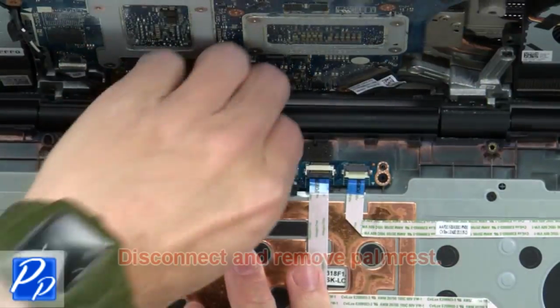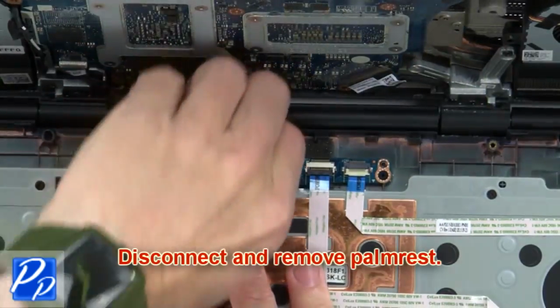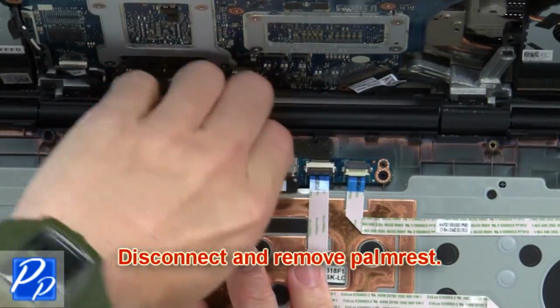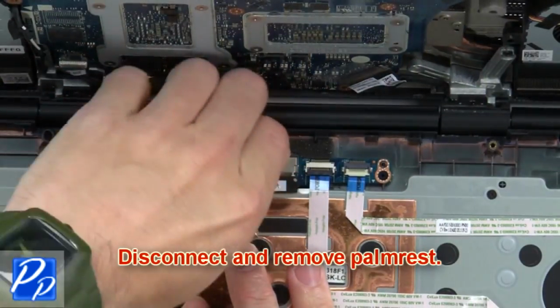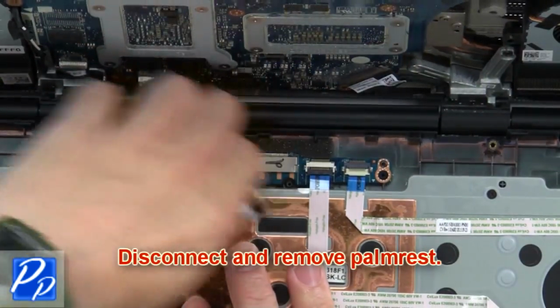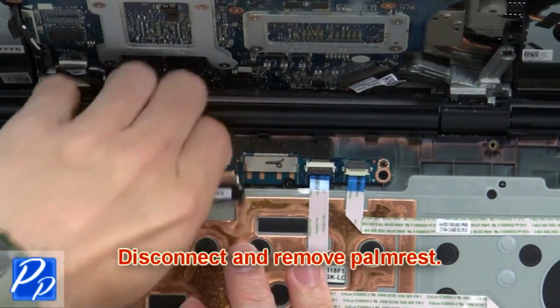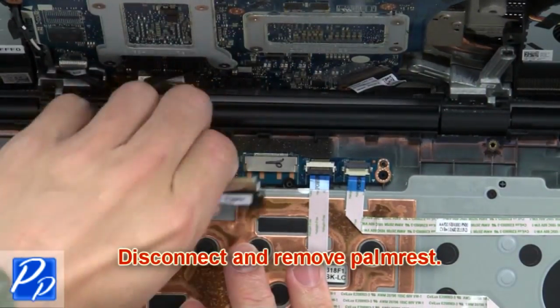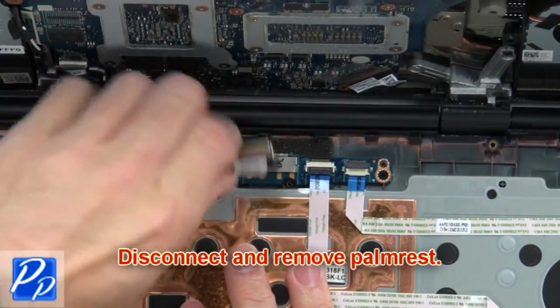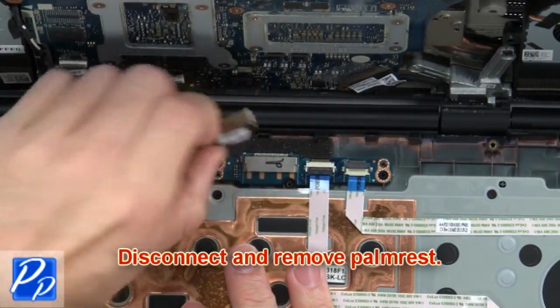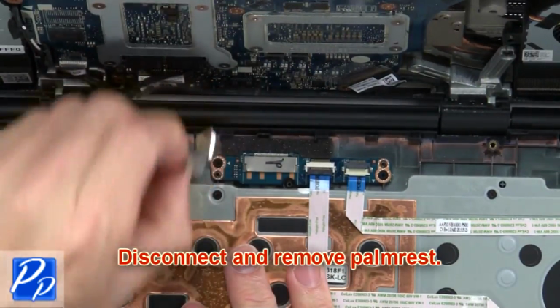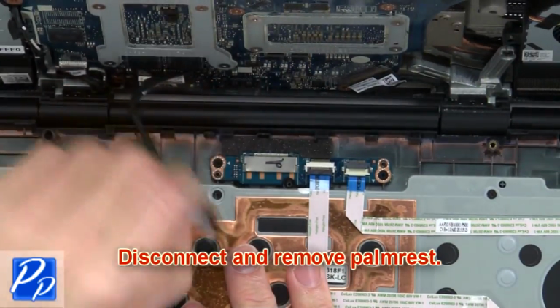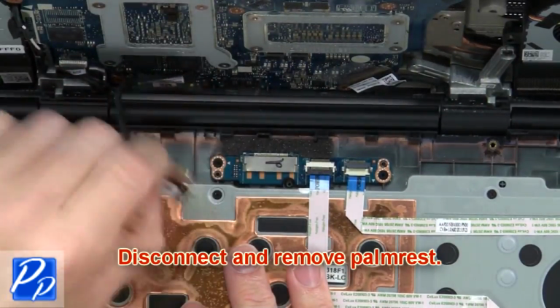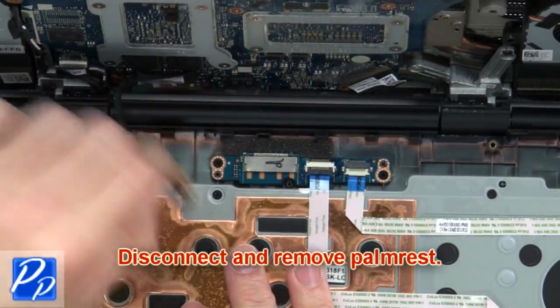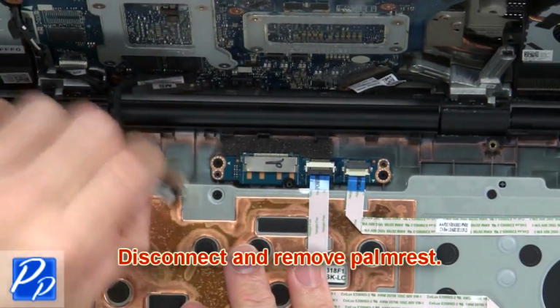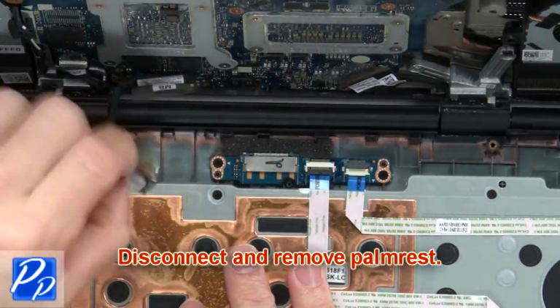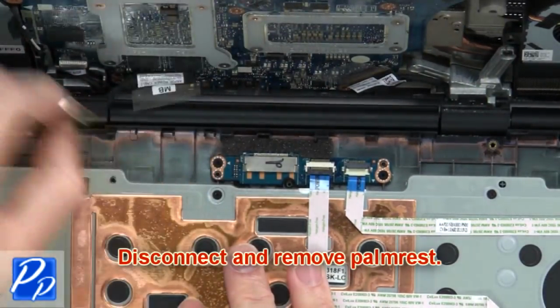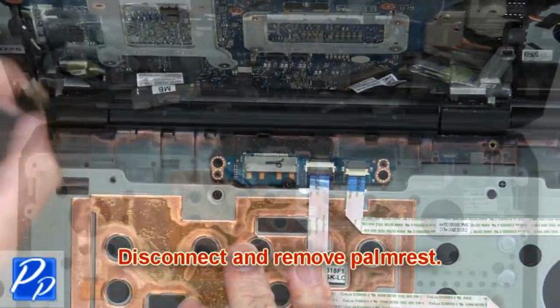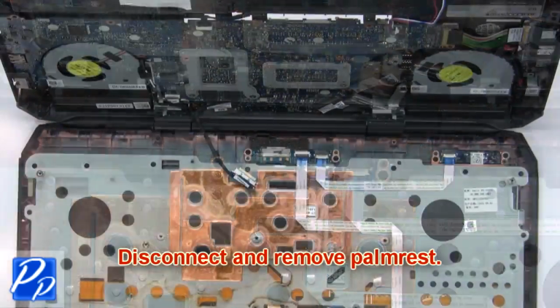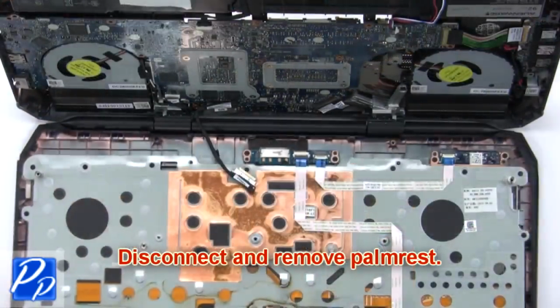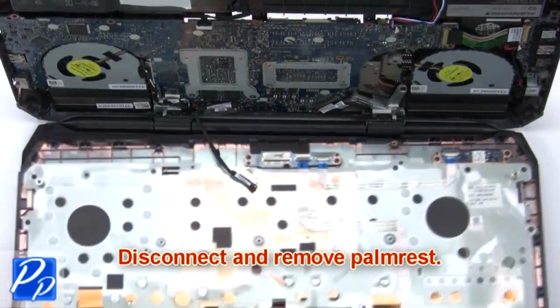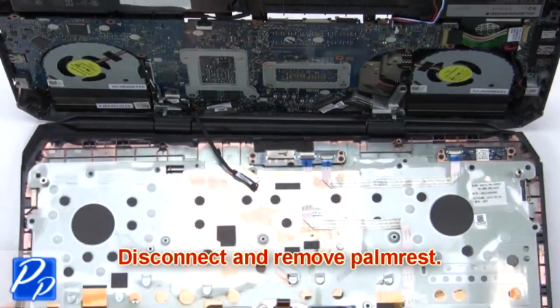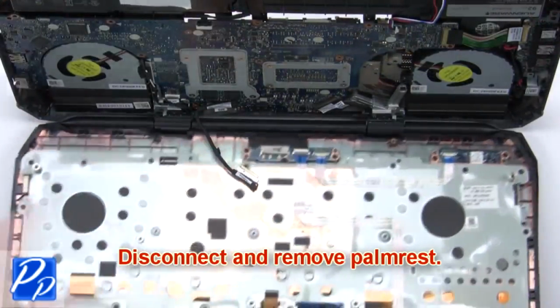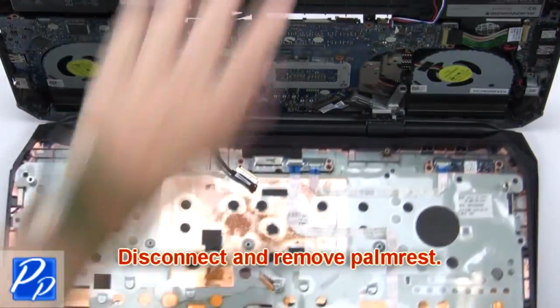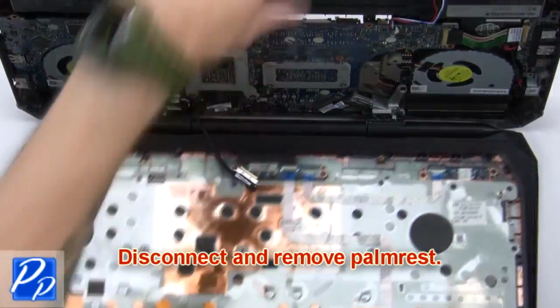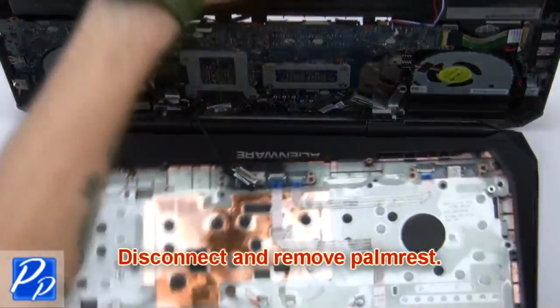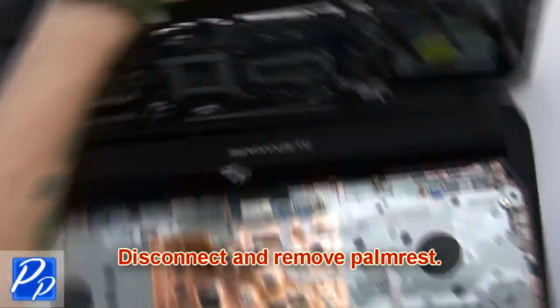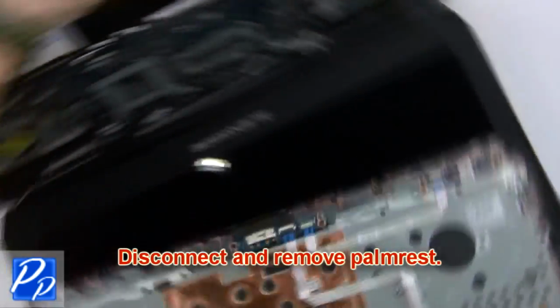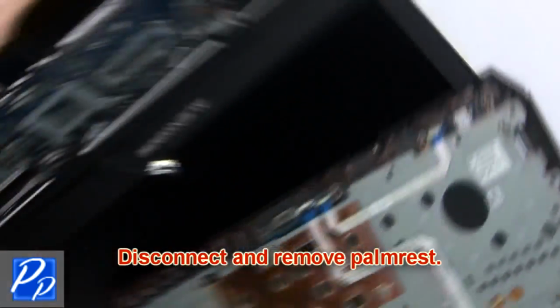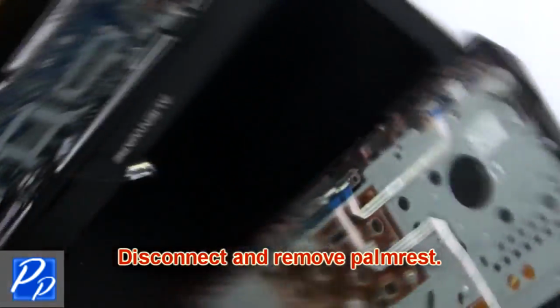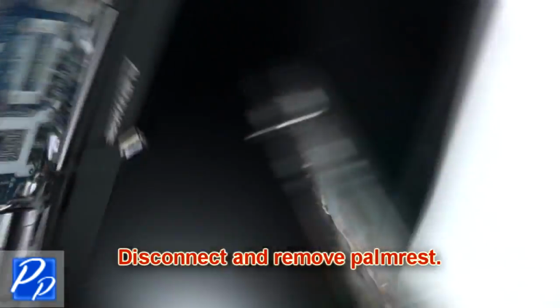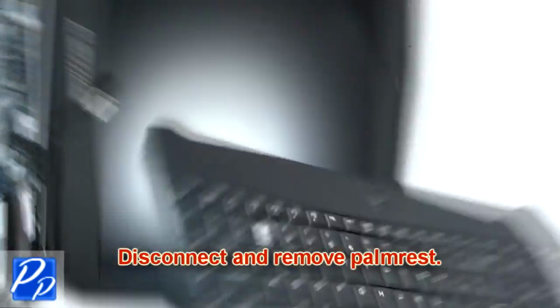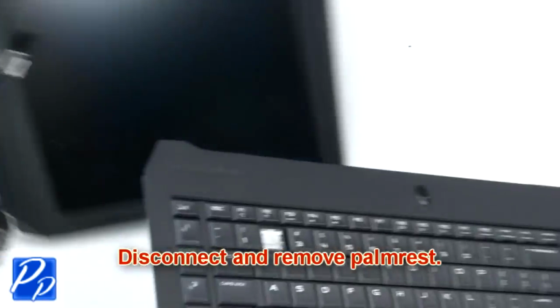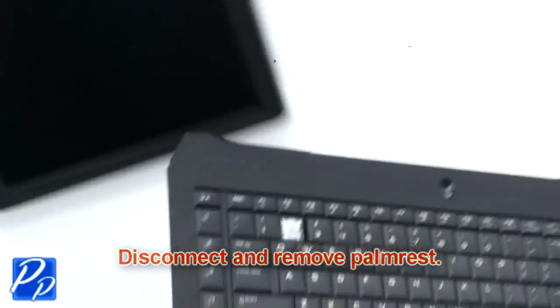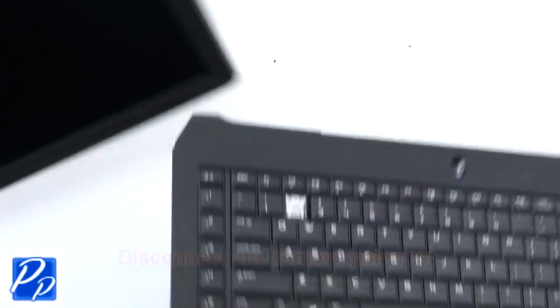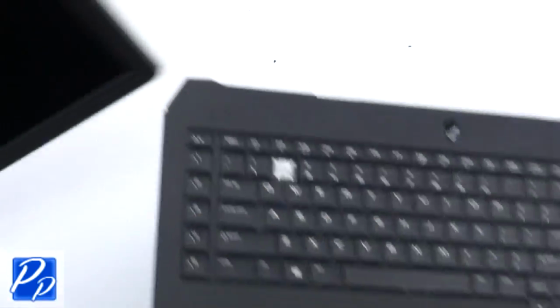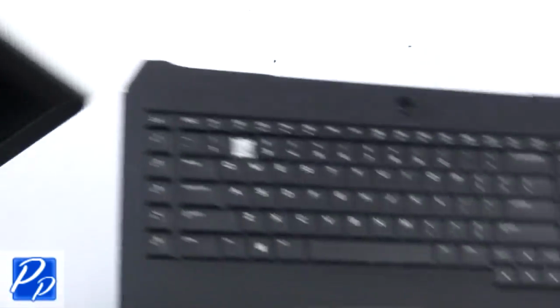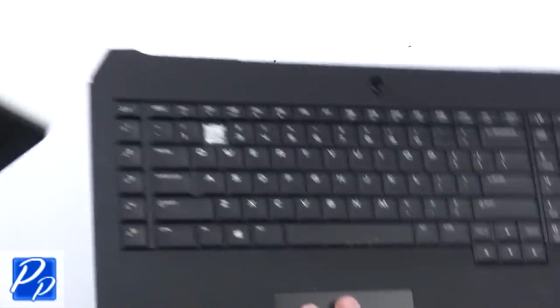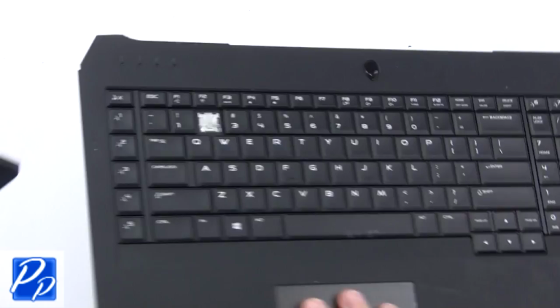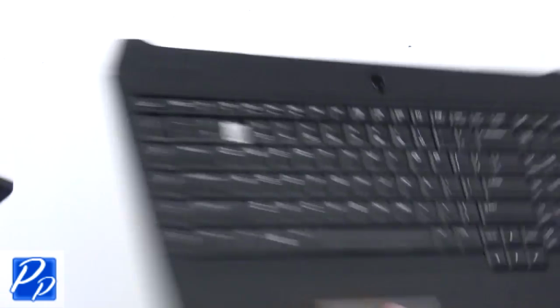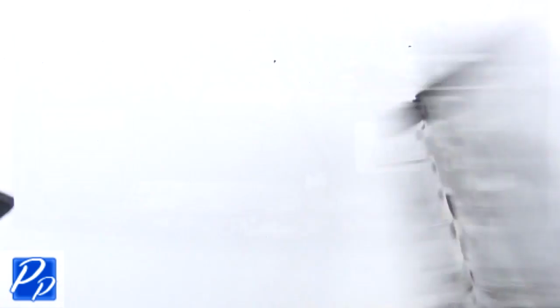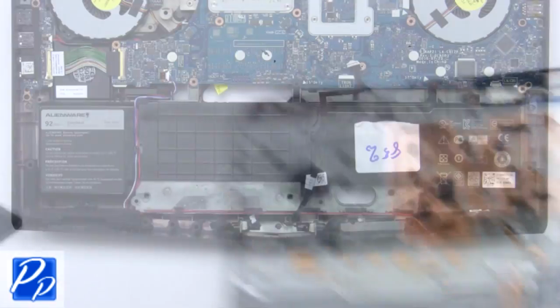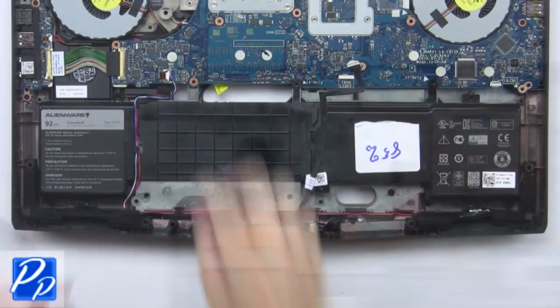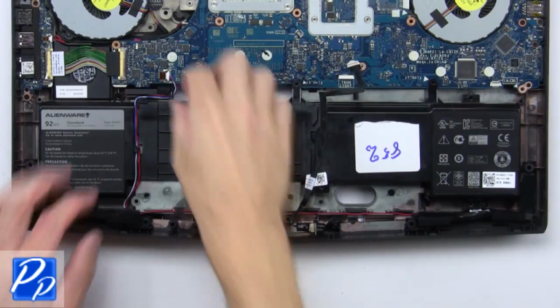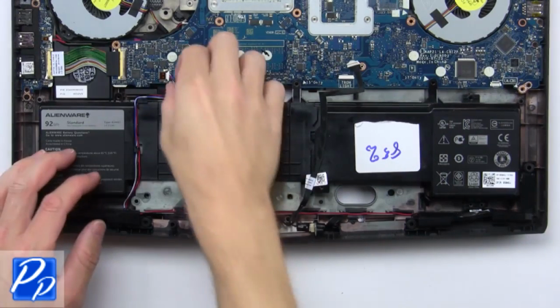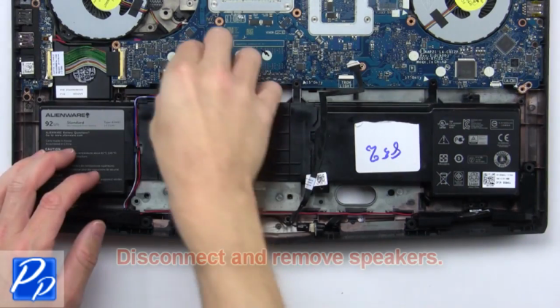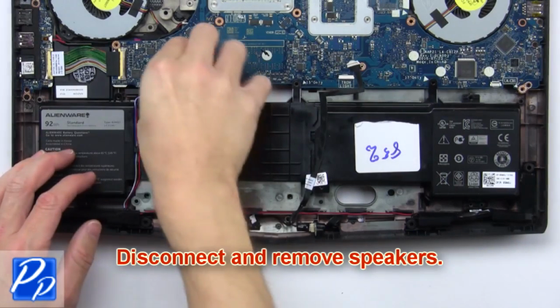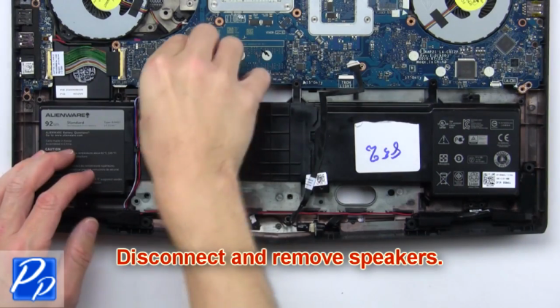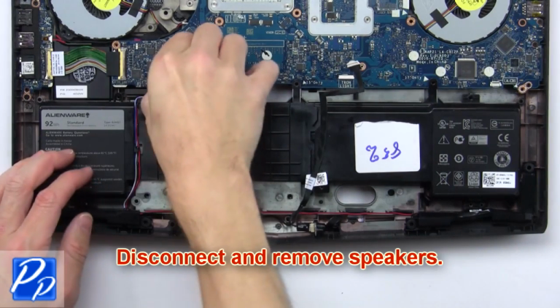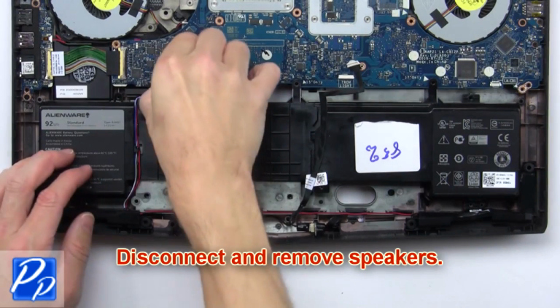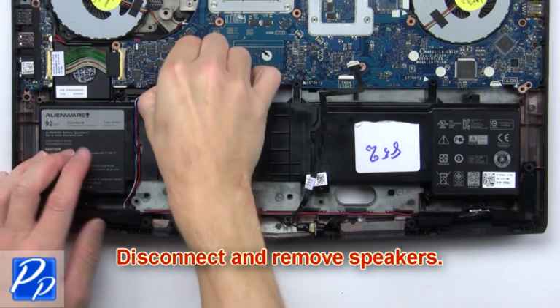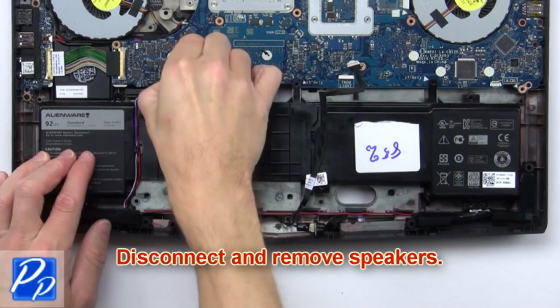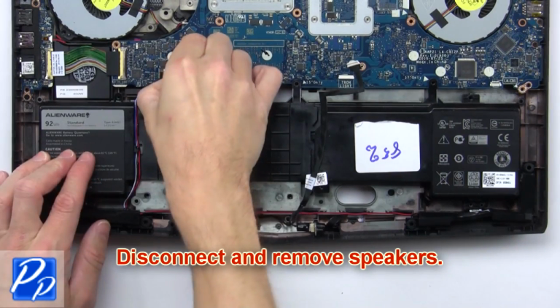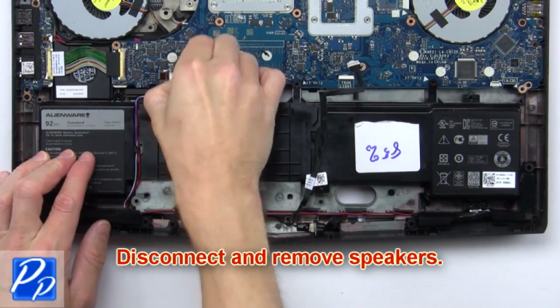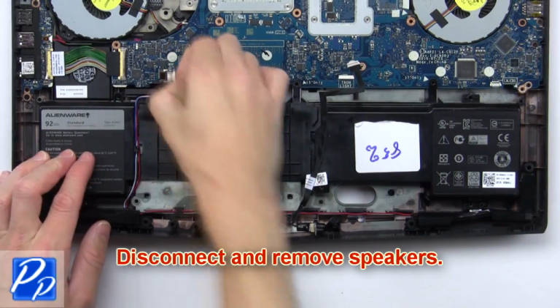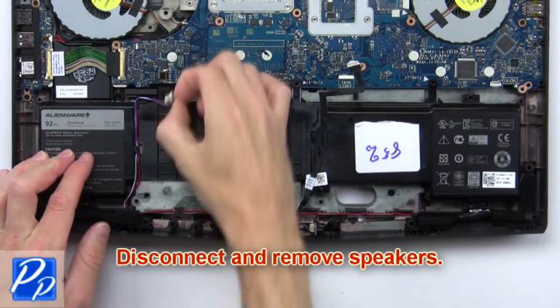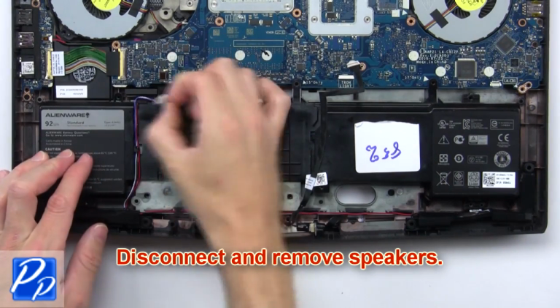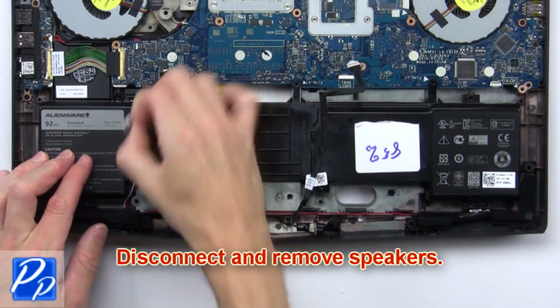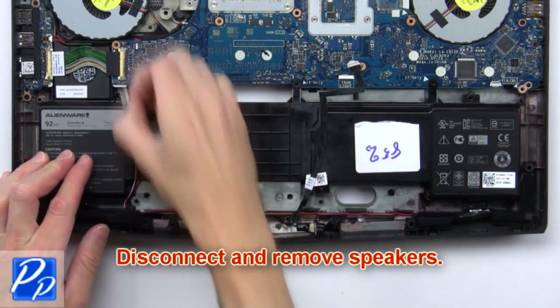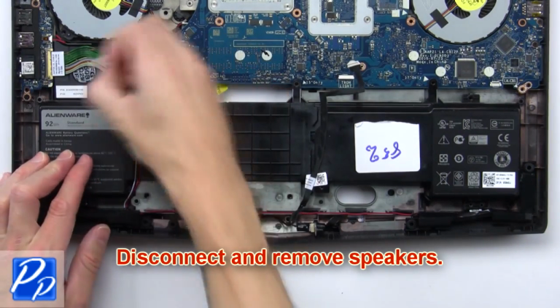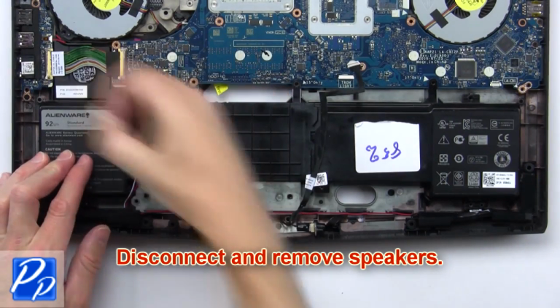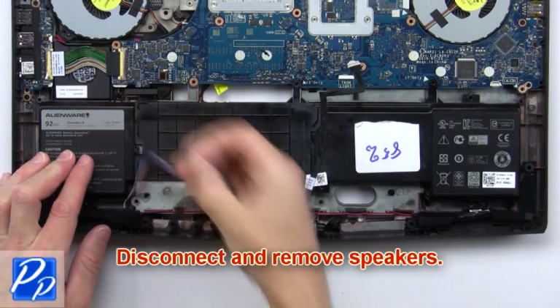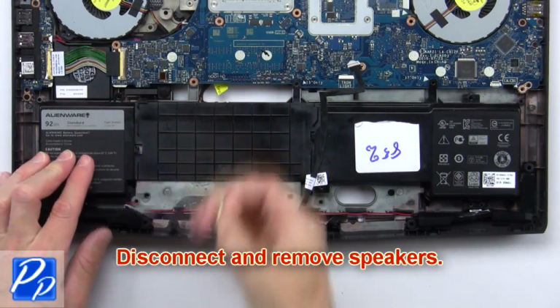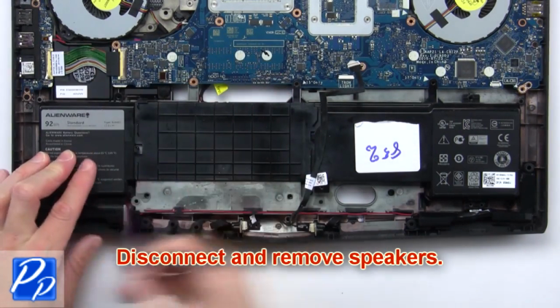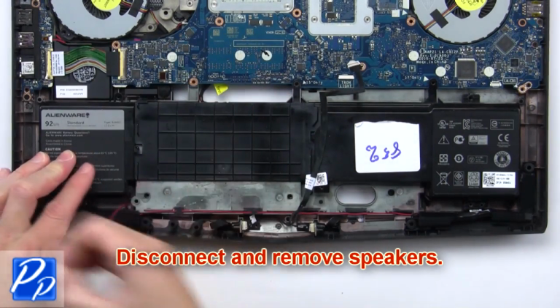Now disconnect and remove the palm rest. Next, disconnect and remove the speakers.